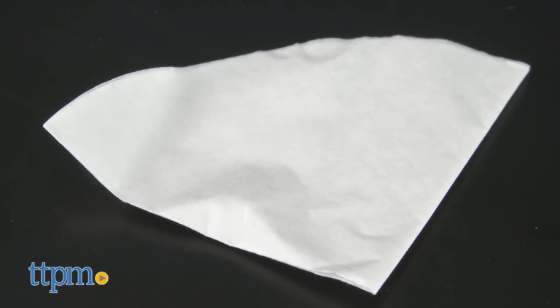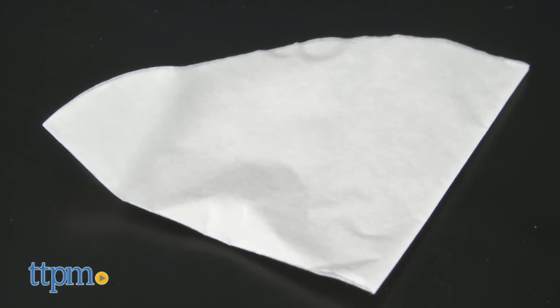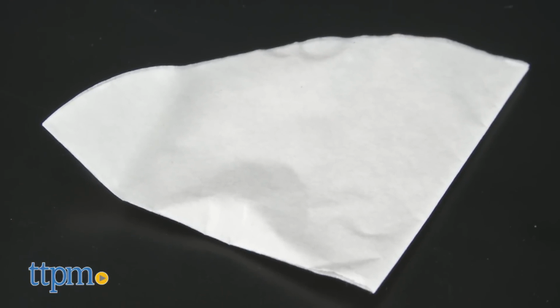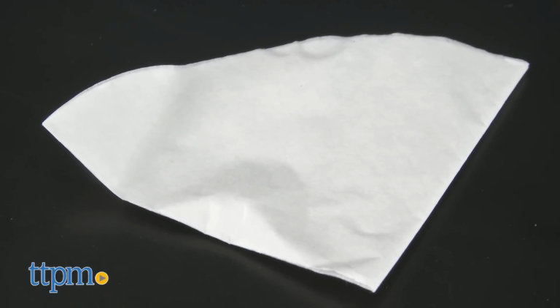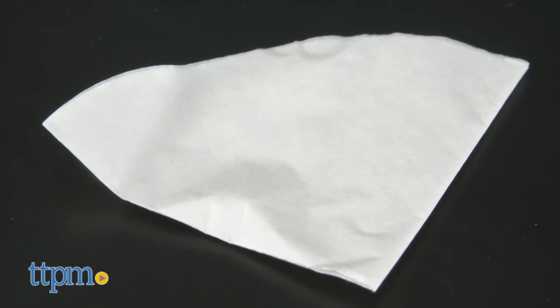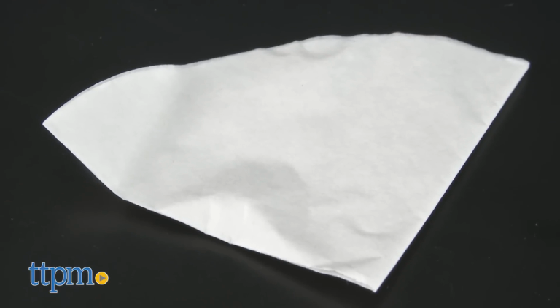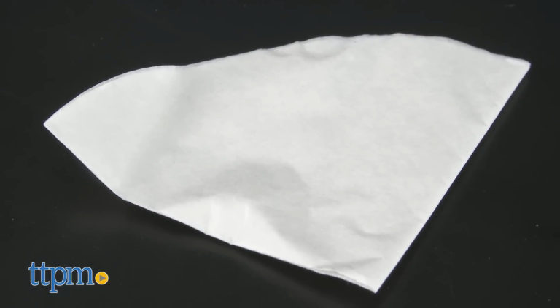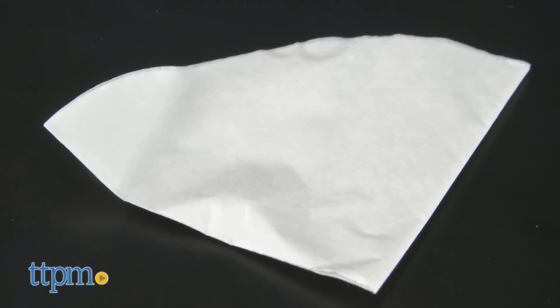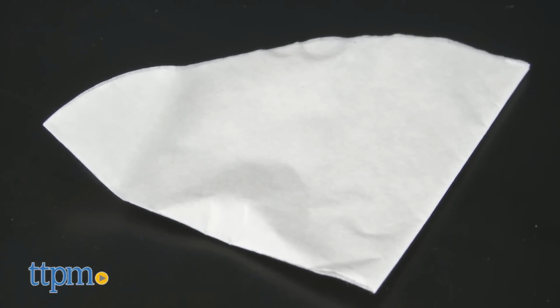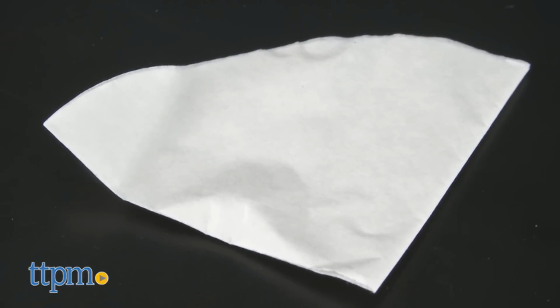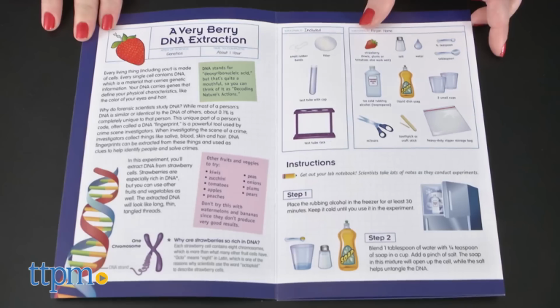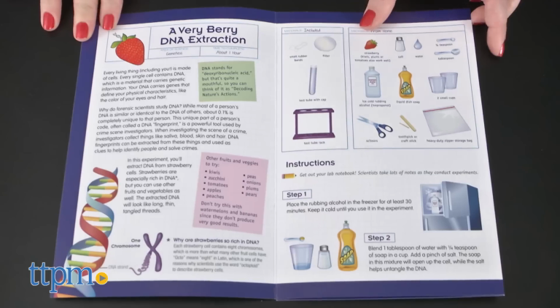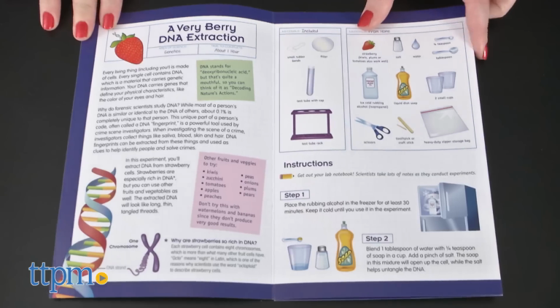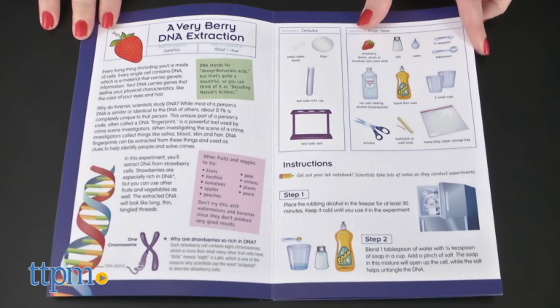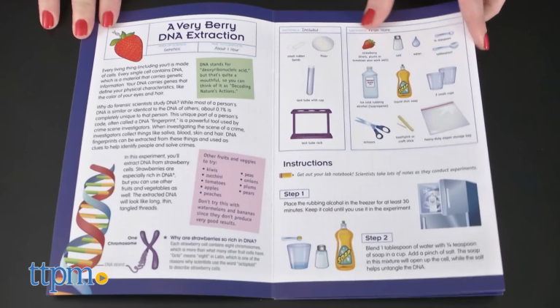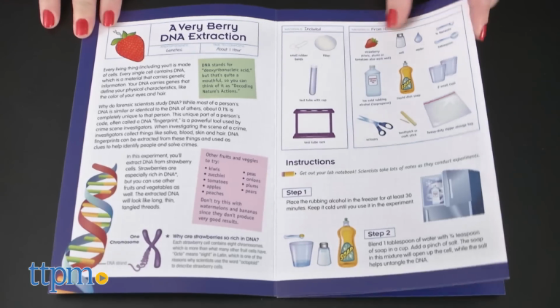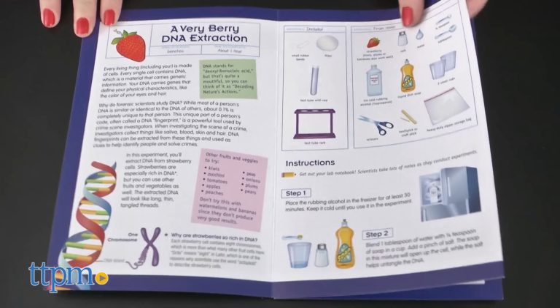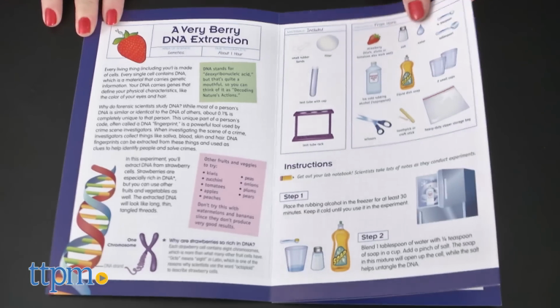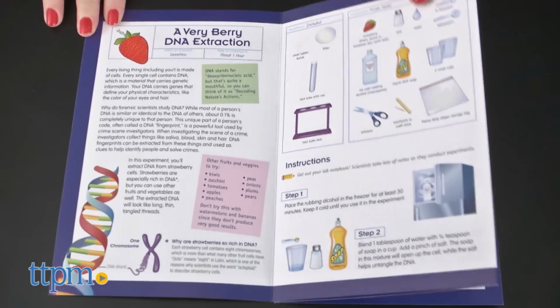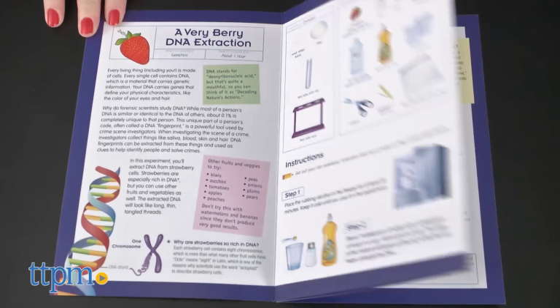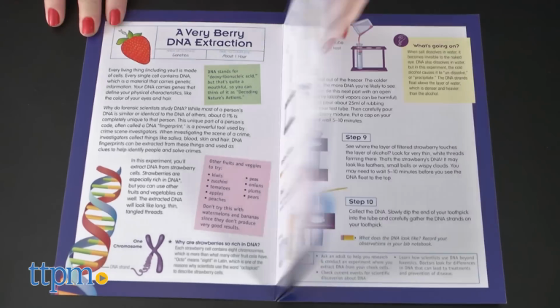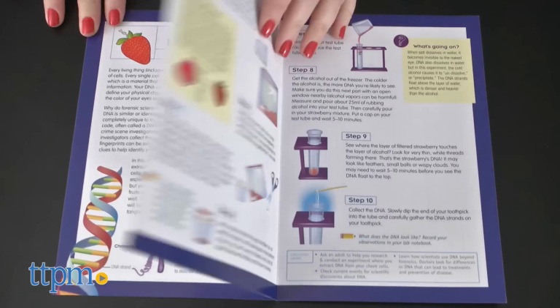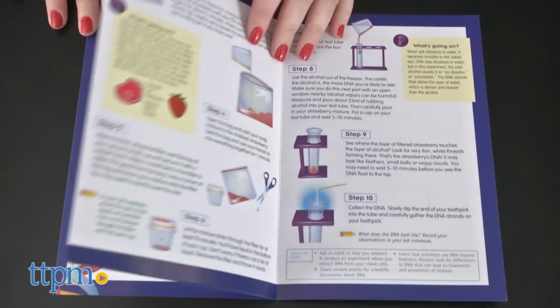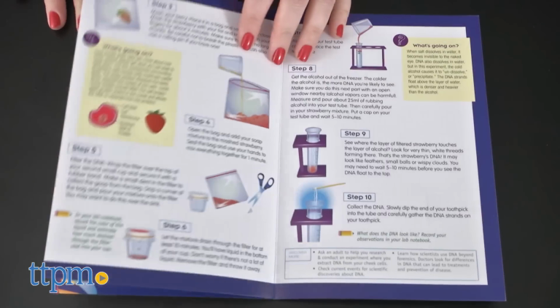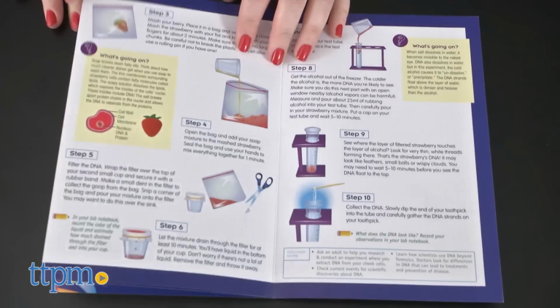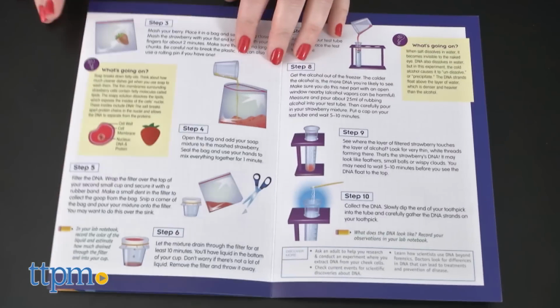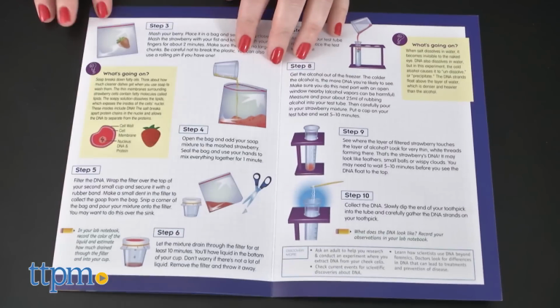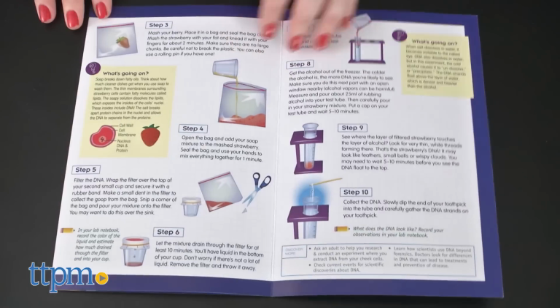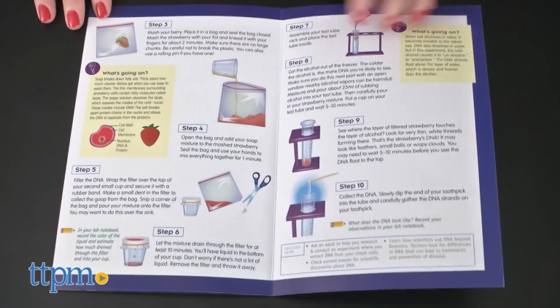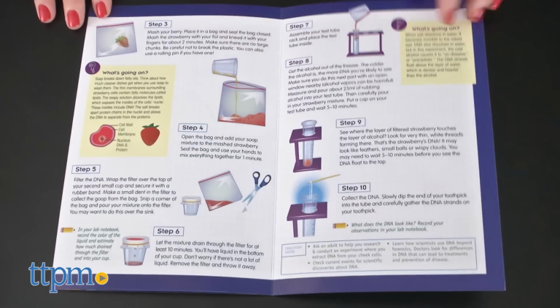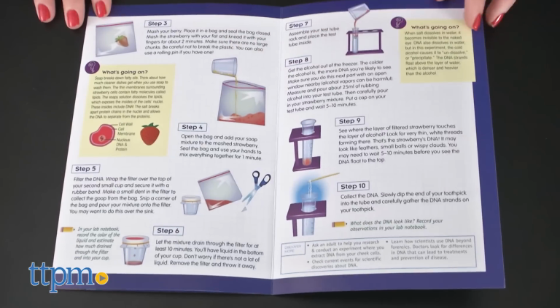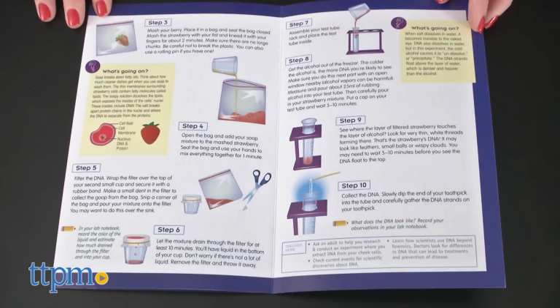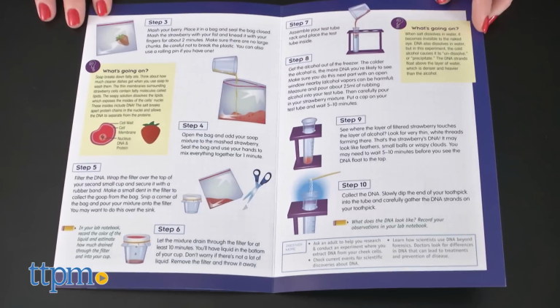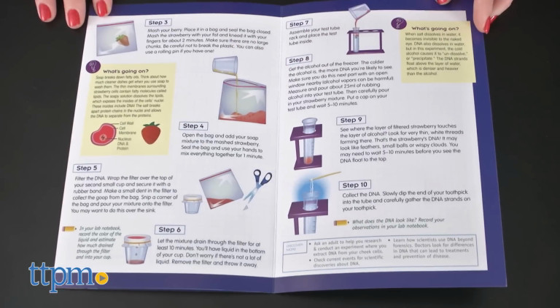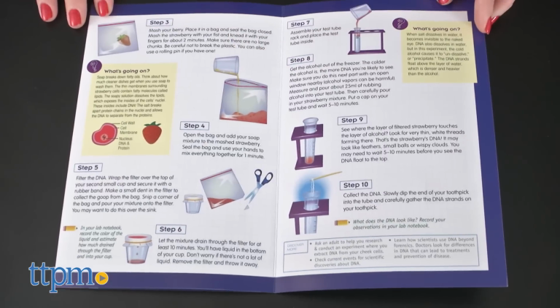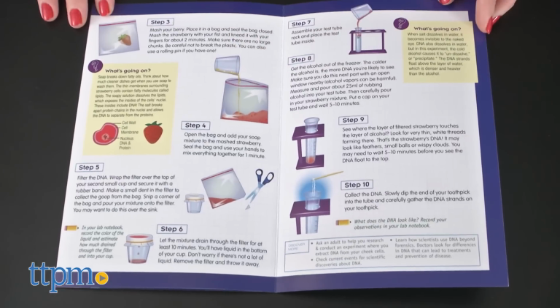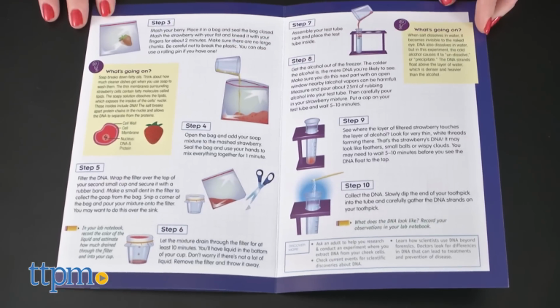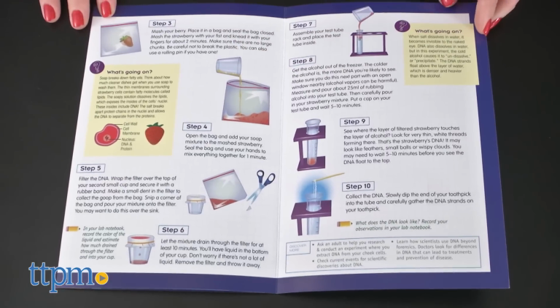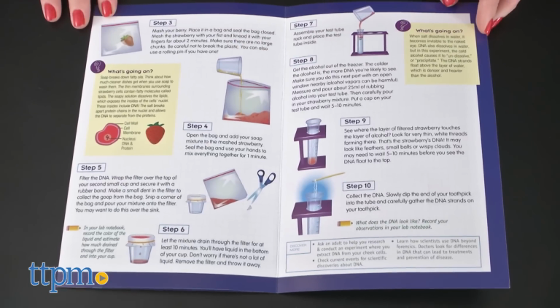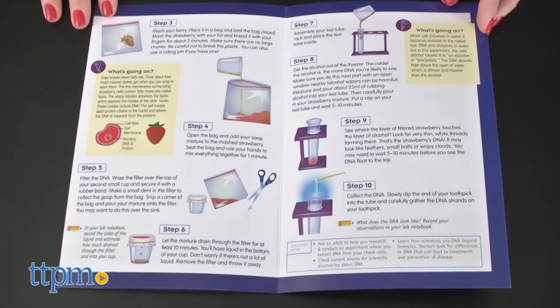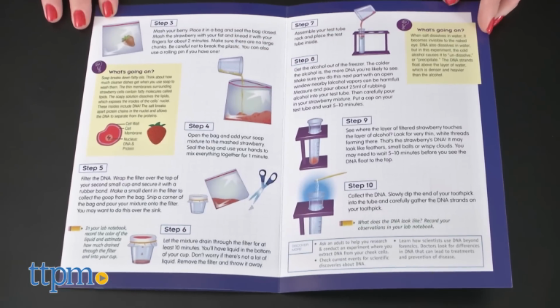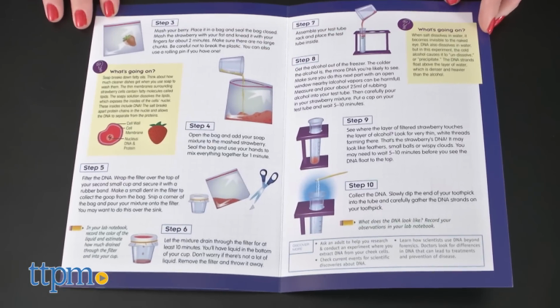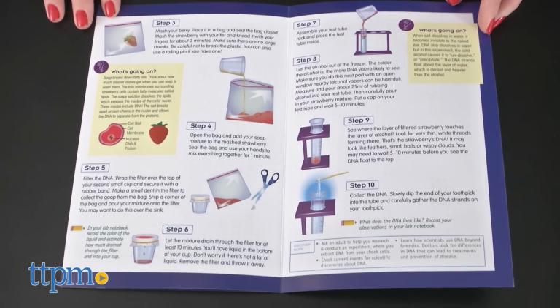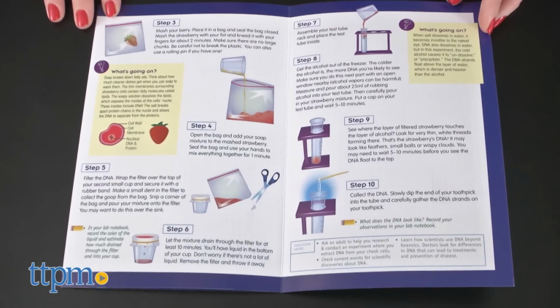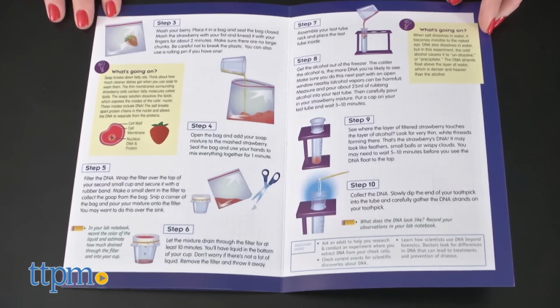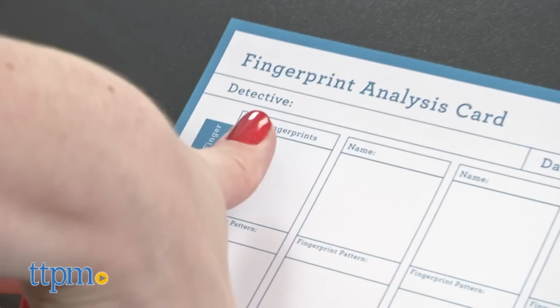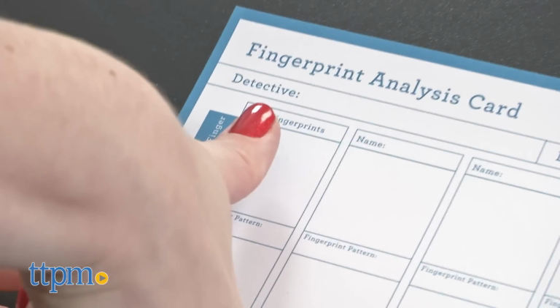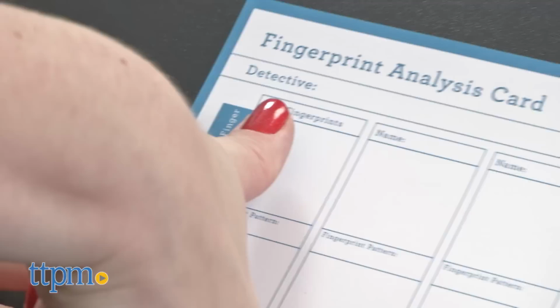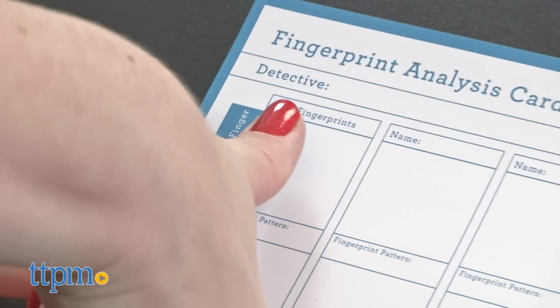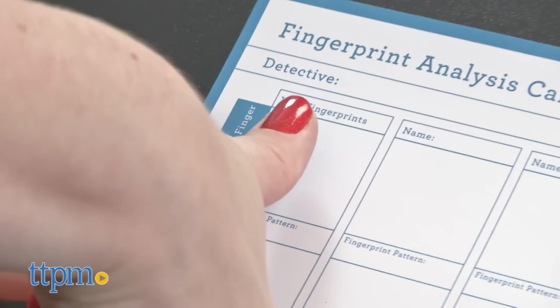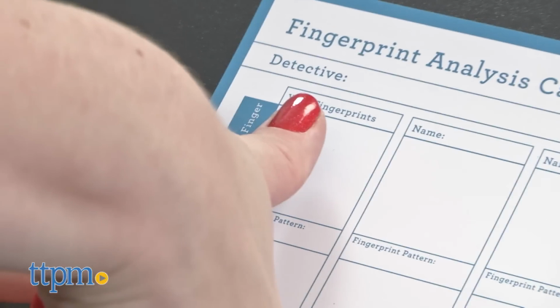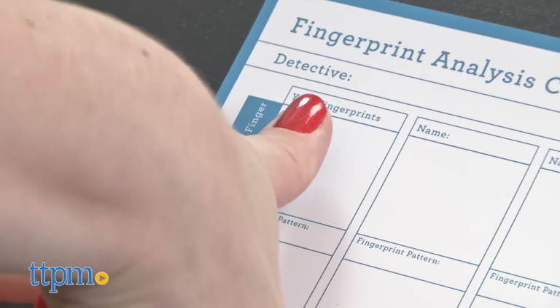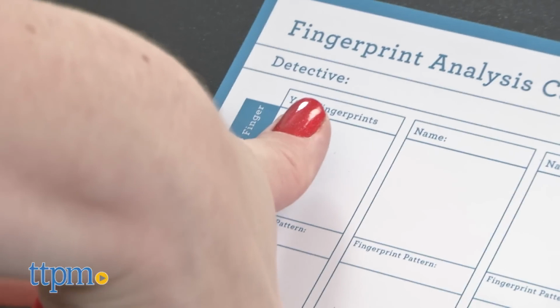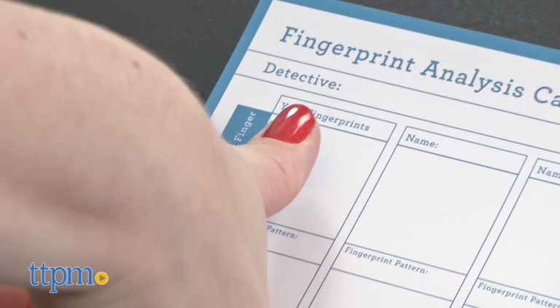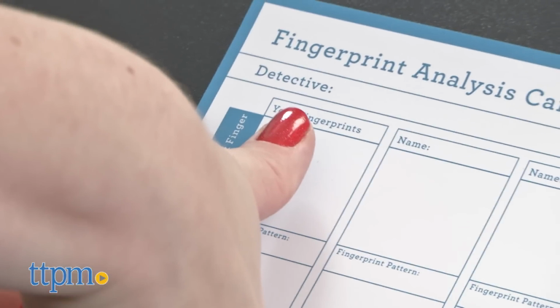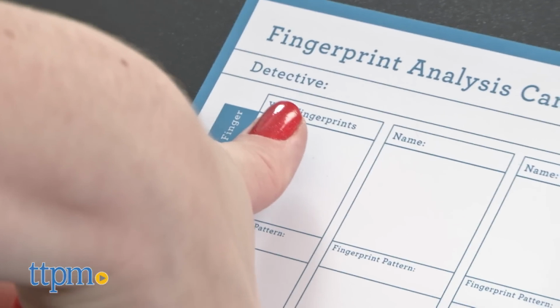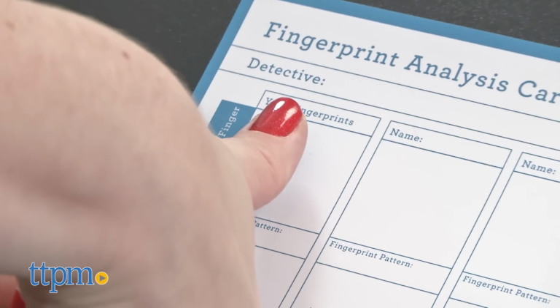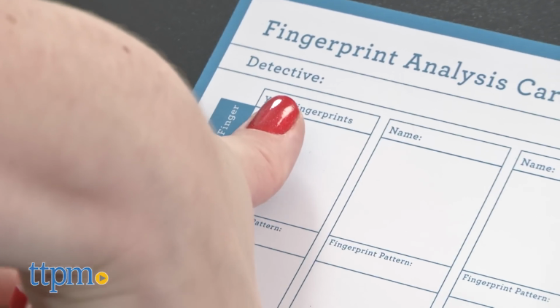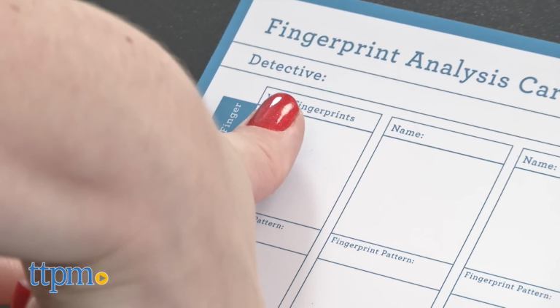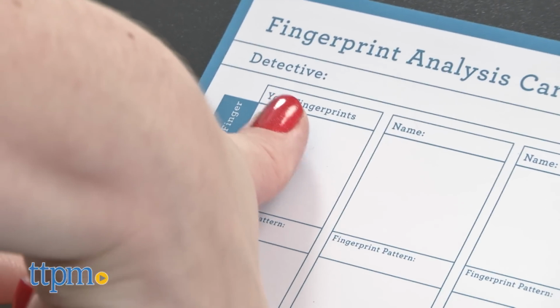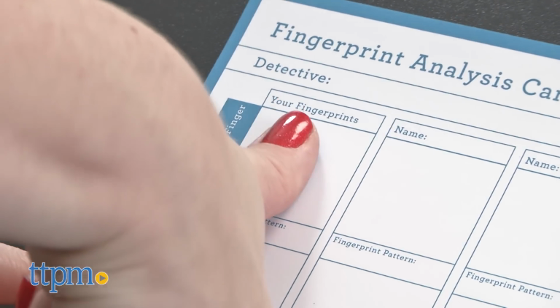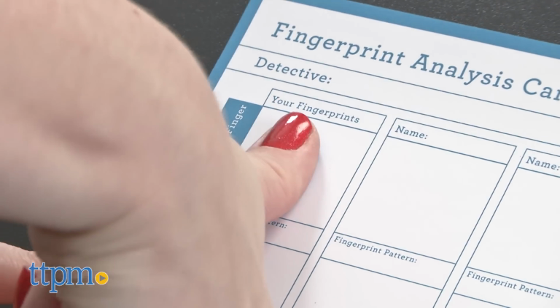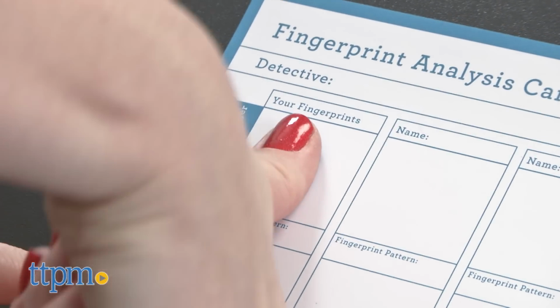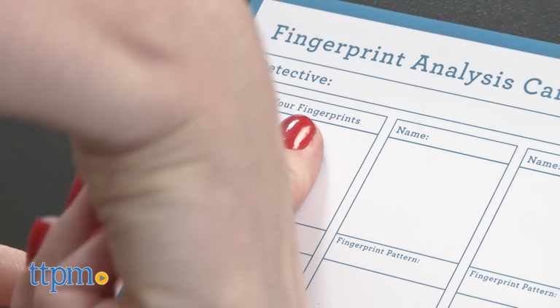Use these tools plus a few things from home to extract DNA from a berry, examine fingerprints, and study paint spatters.